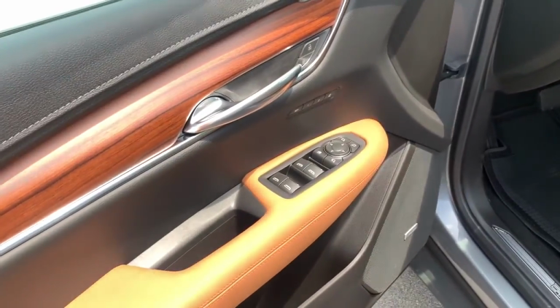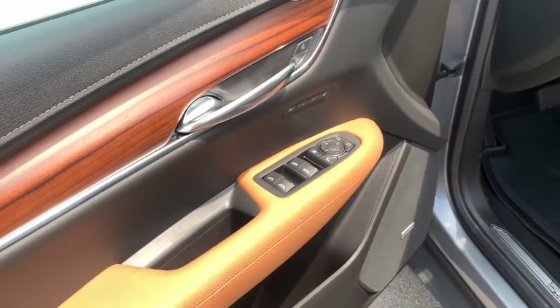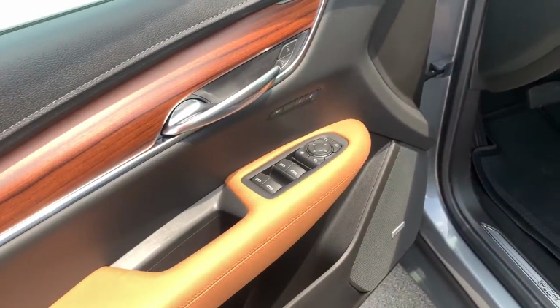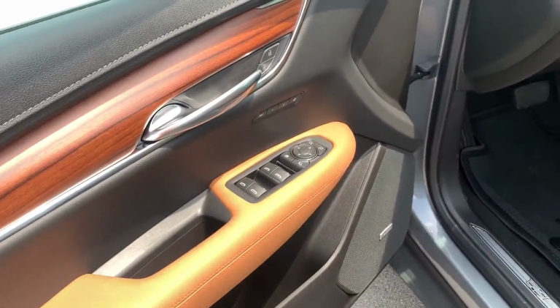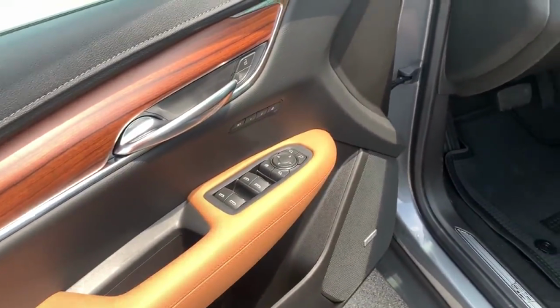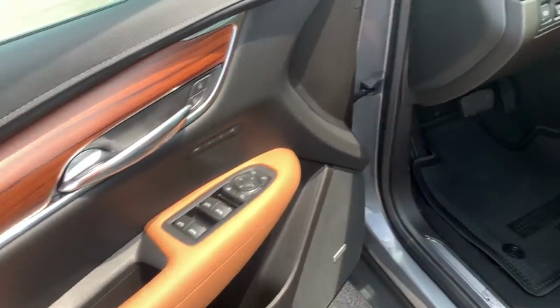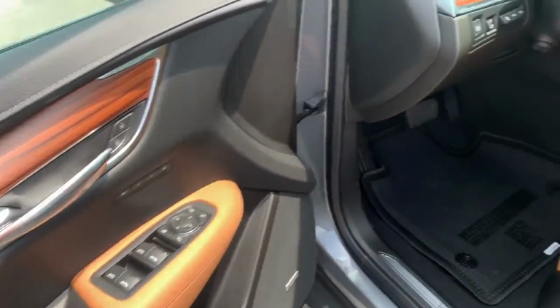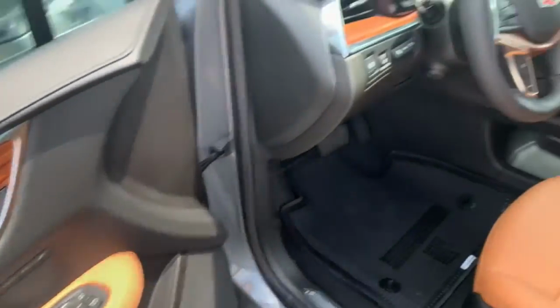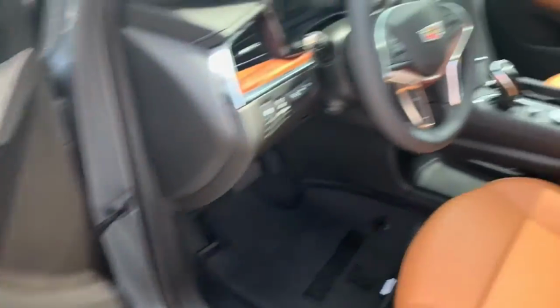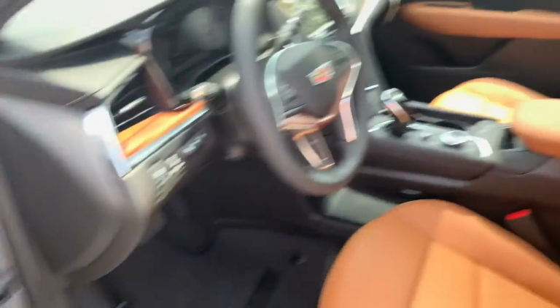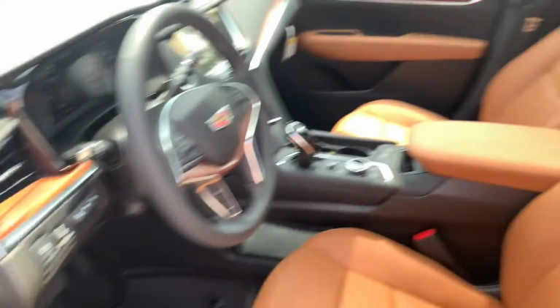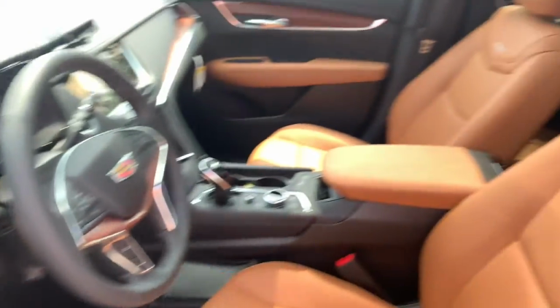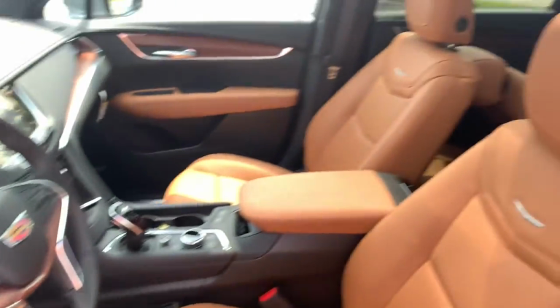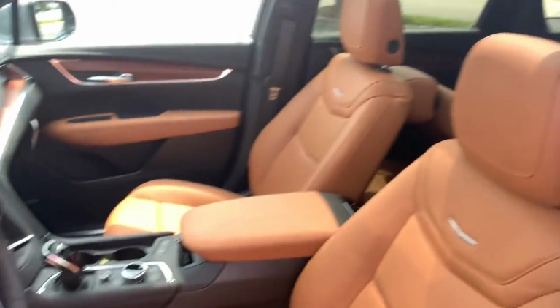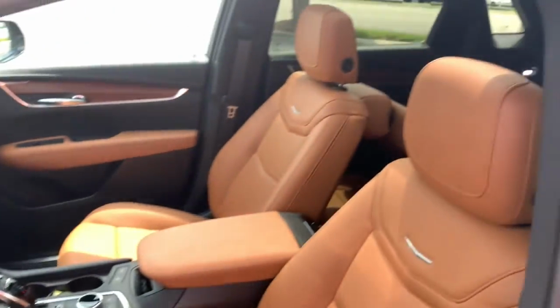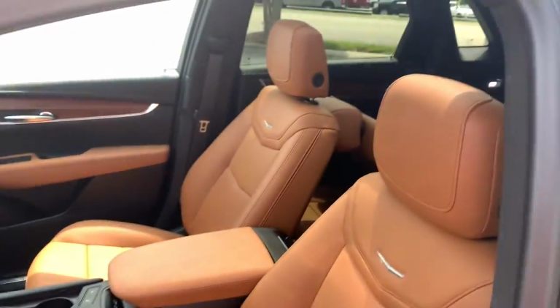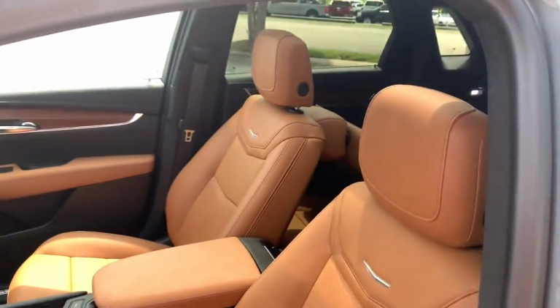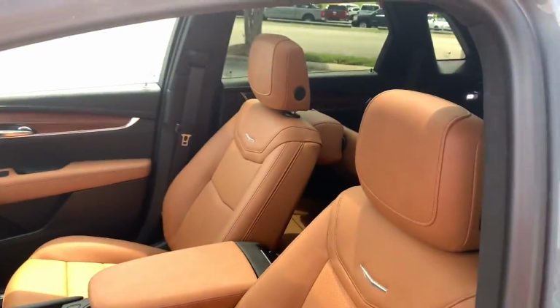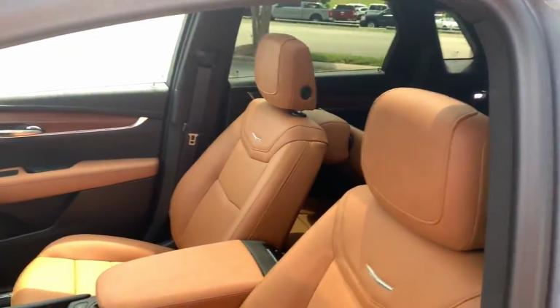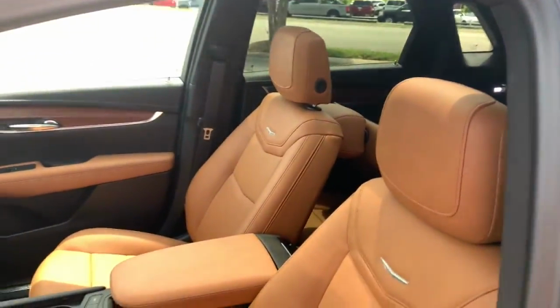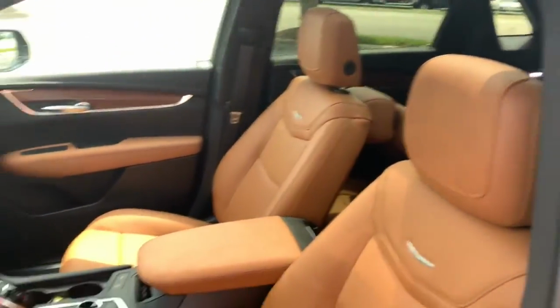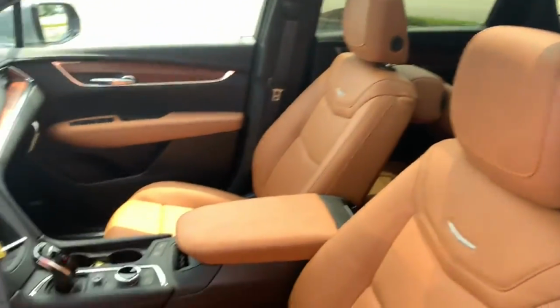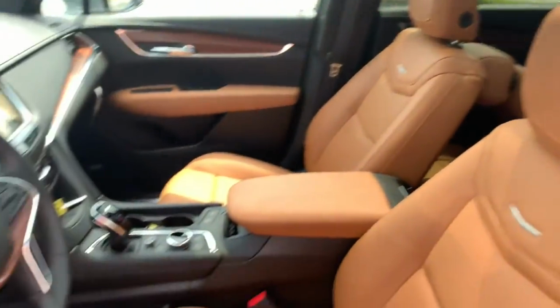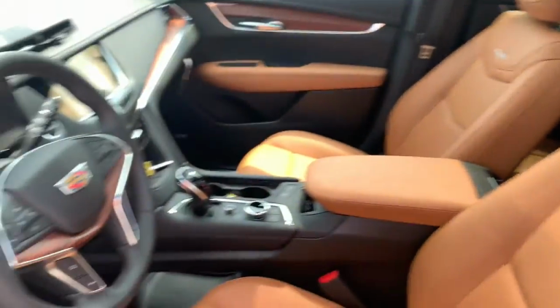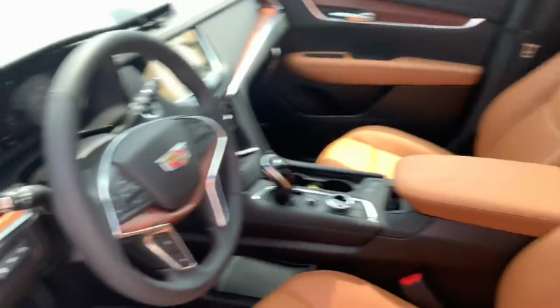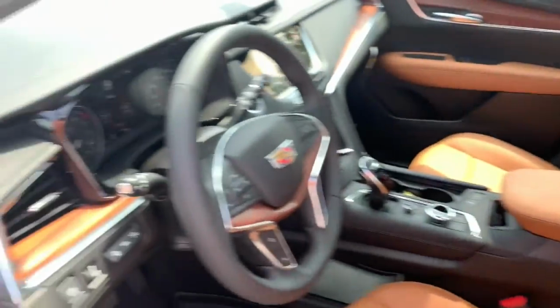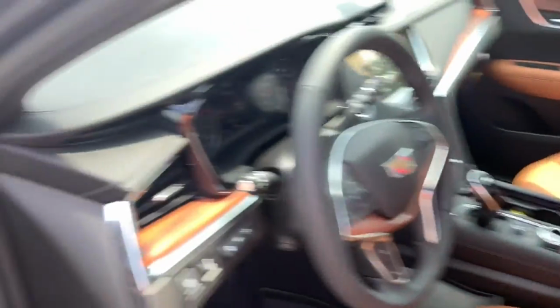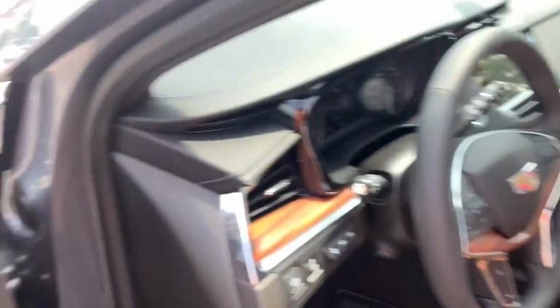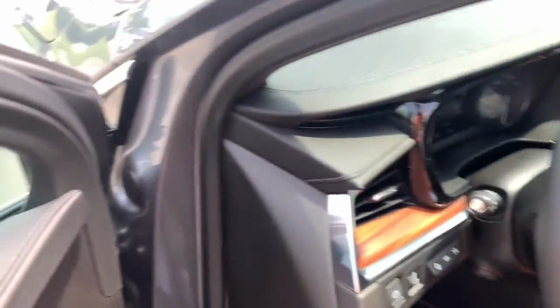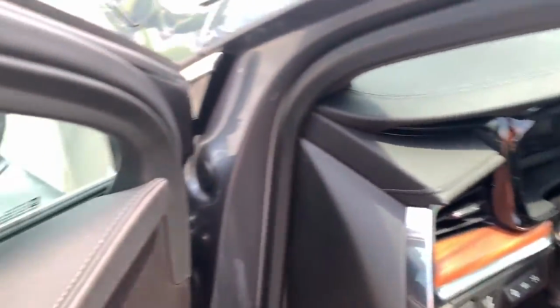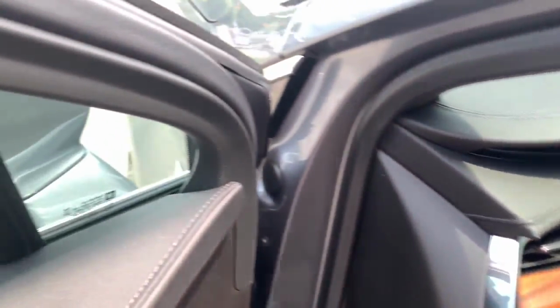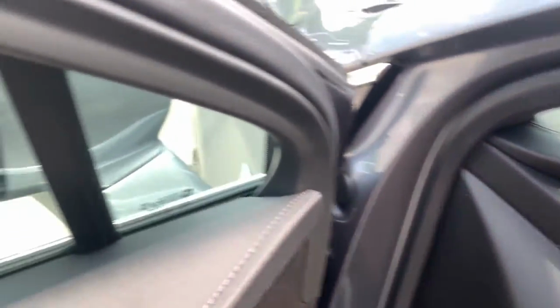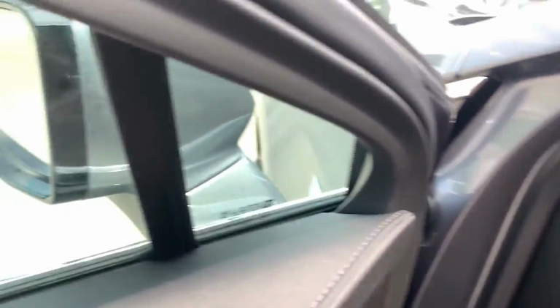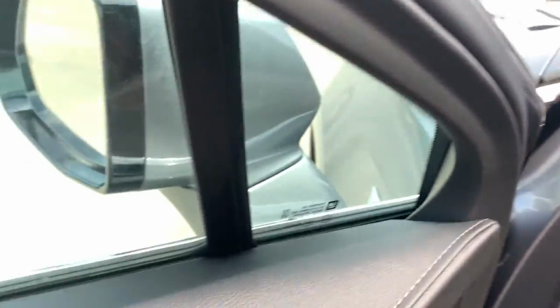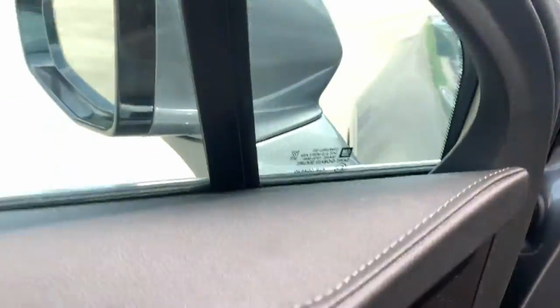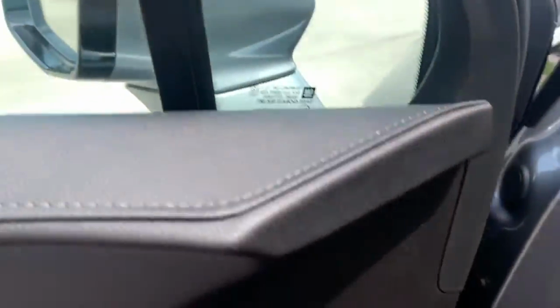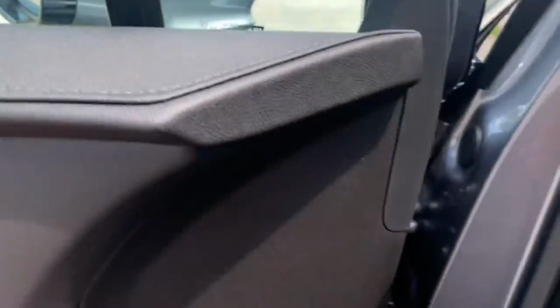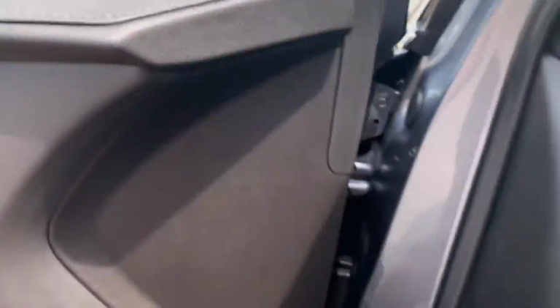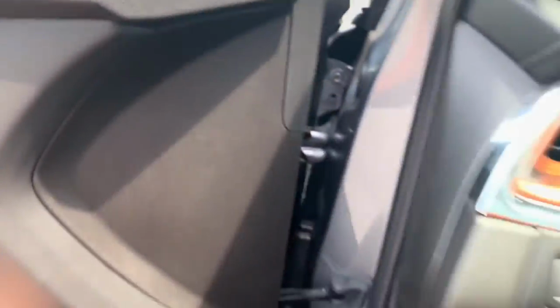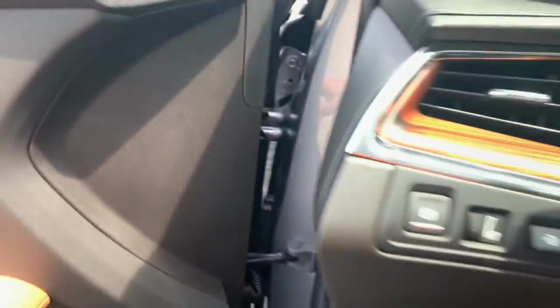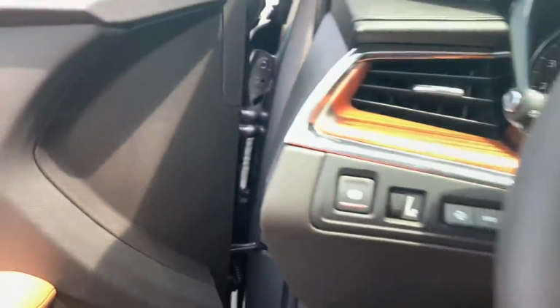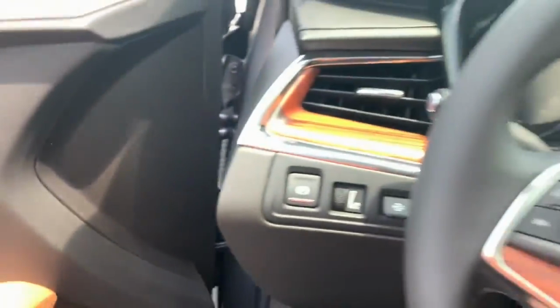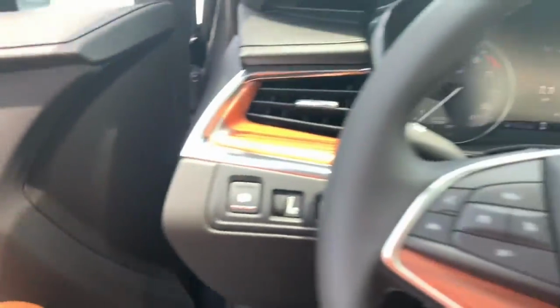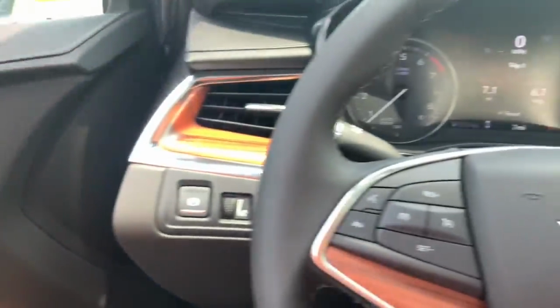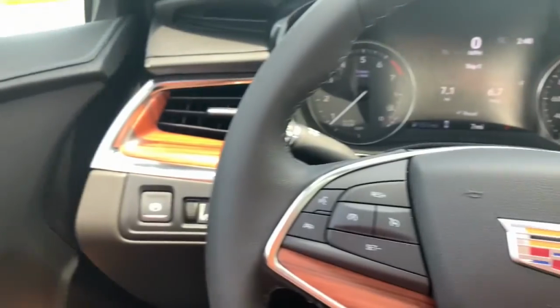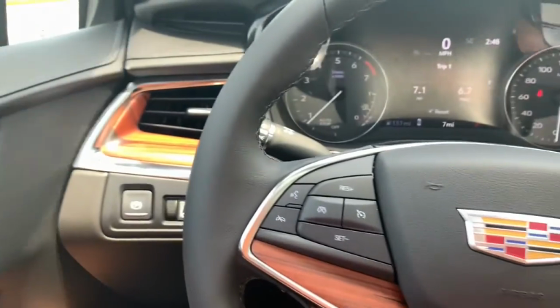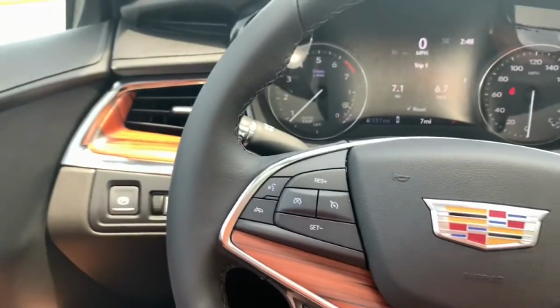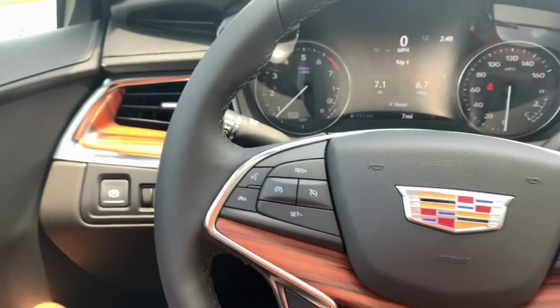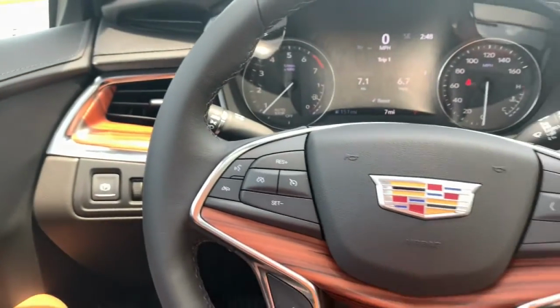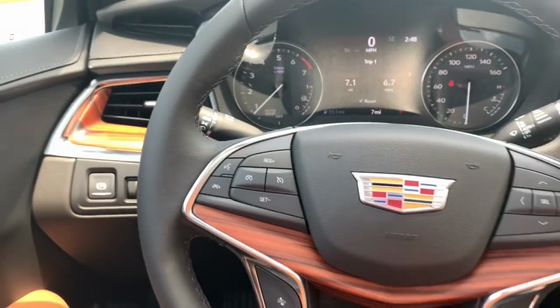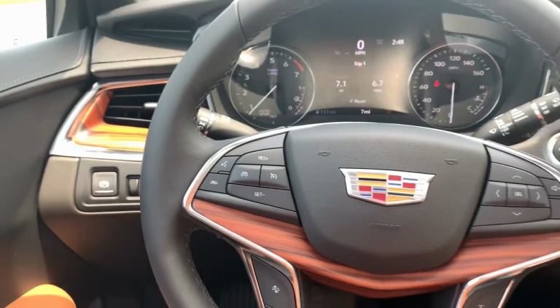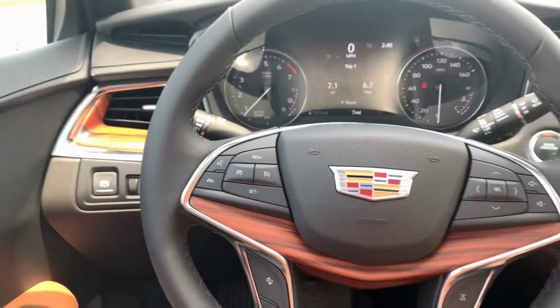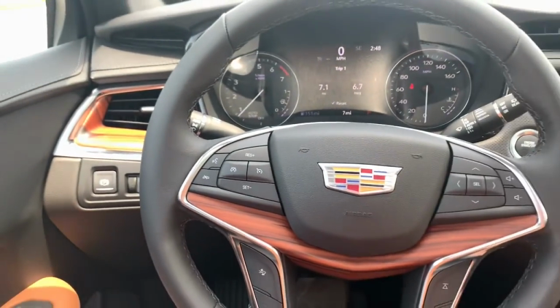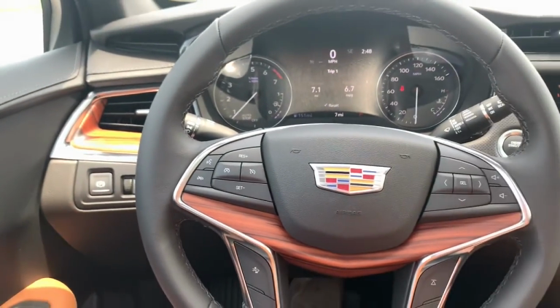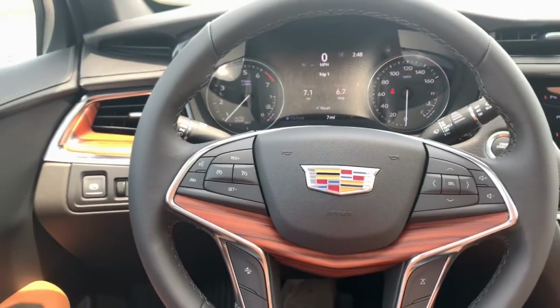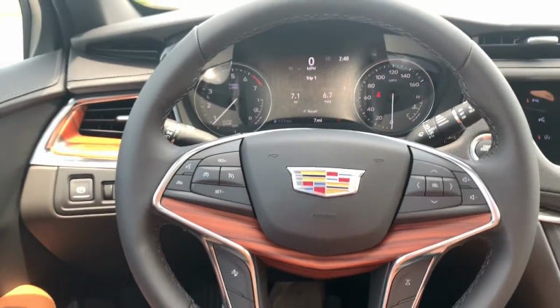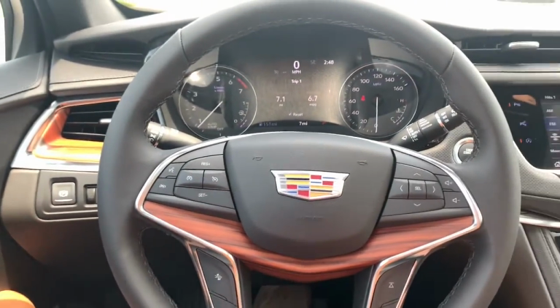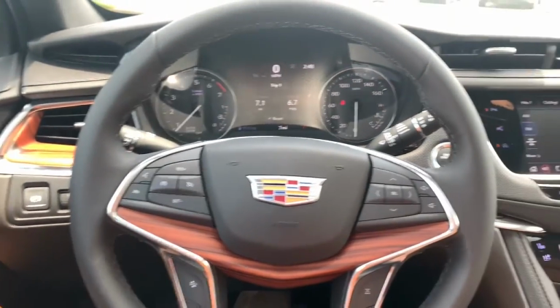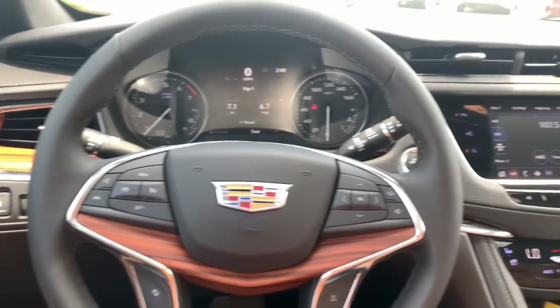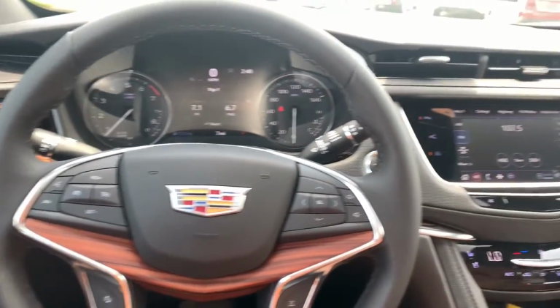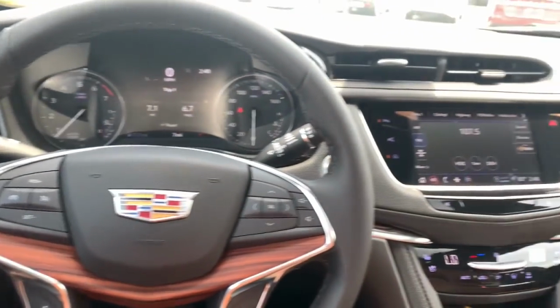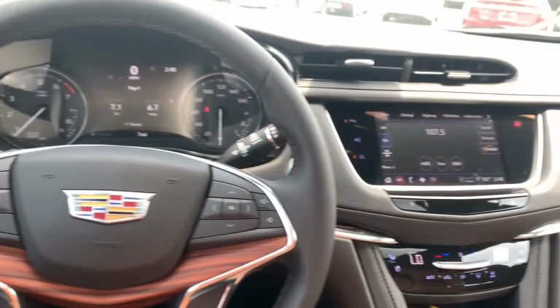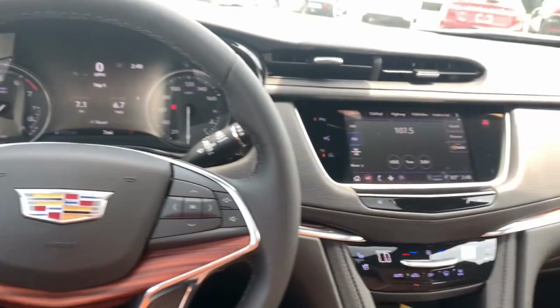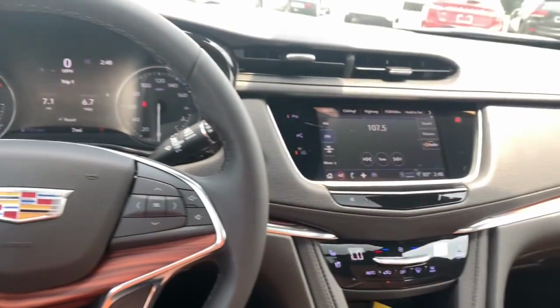Enjoy the confidence that comes with driving a superlative automobile. Get behind the wheel of the XT5 crossover.